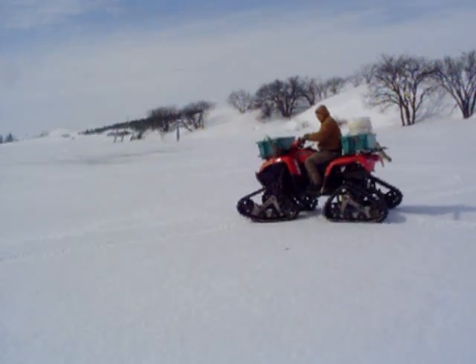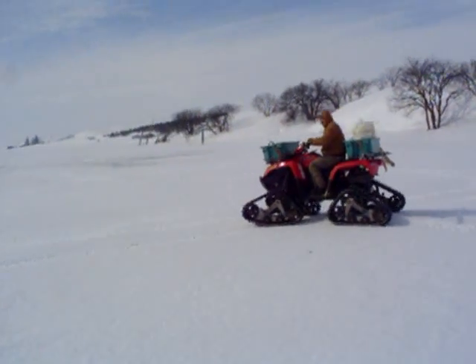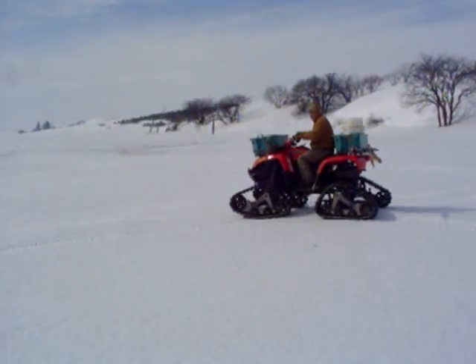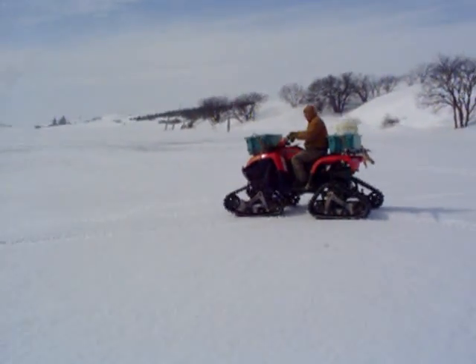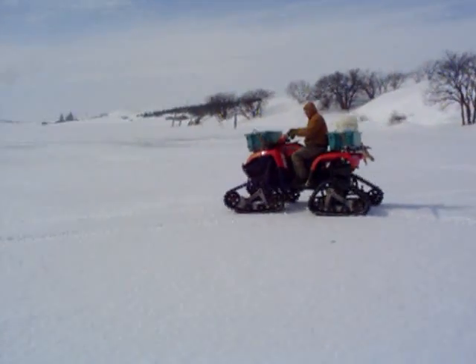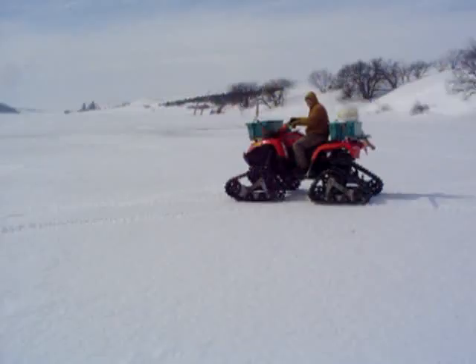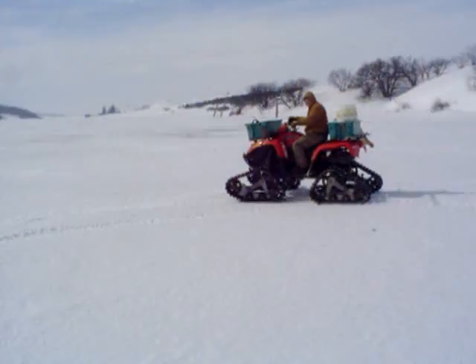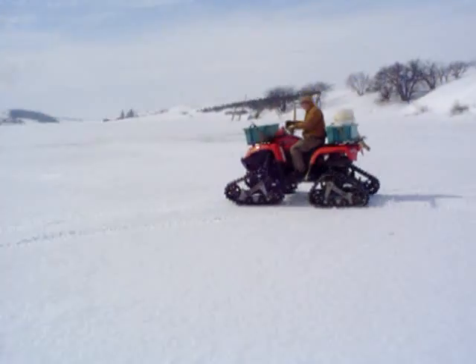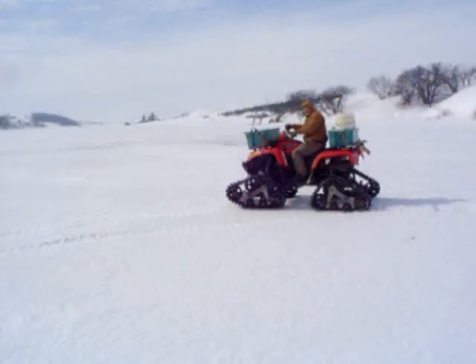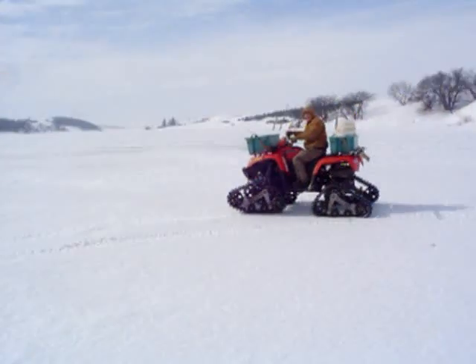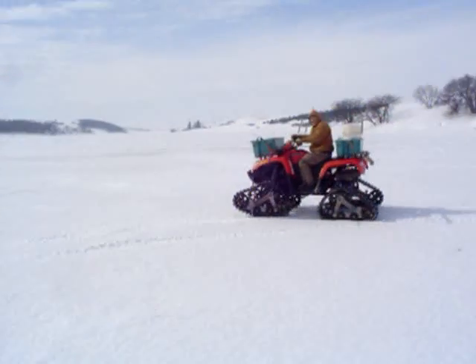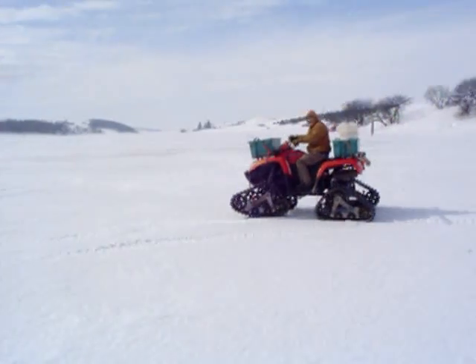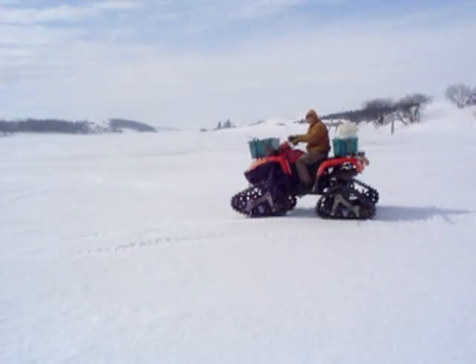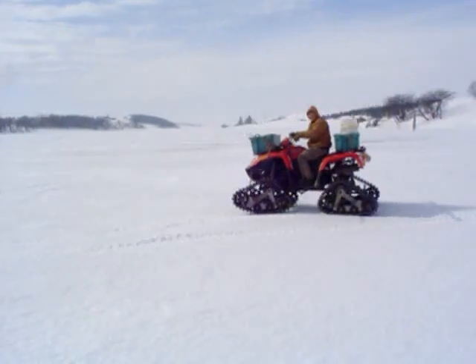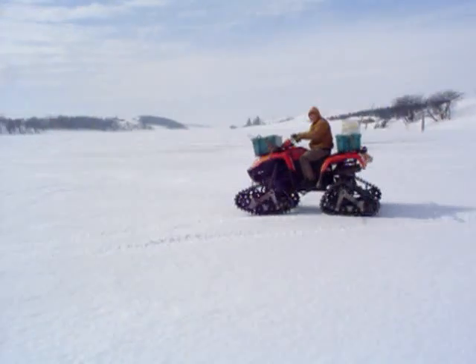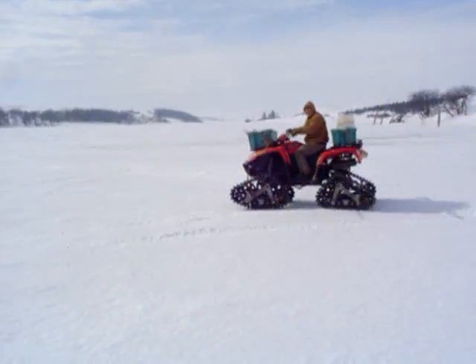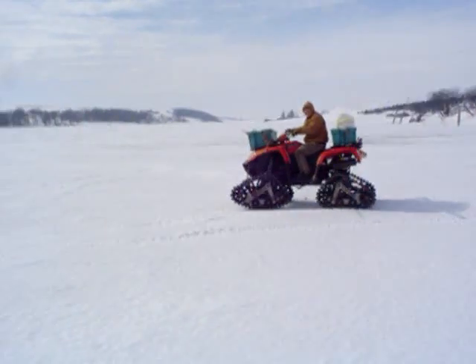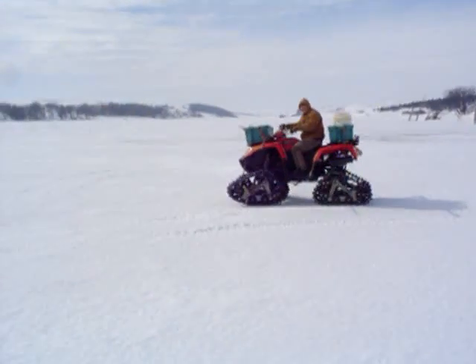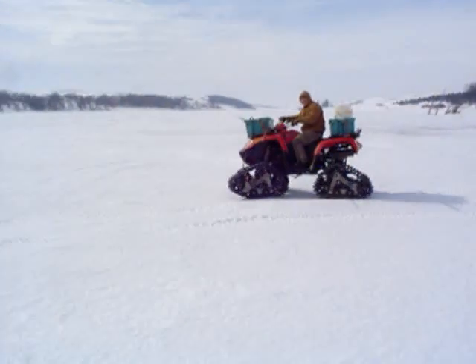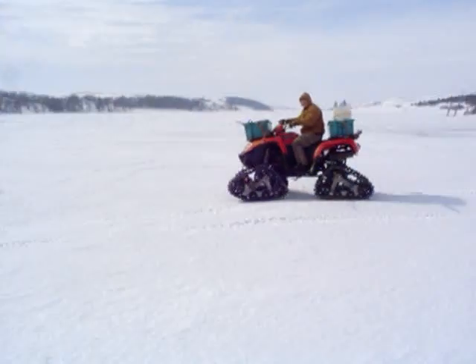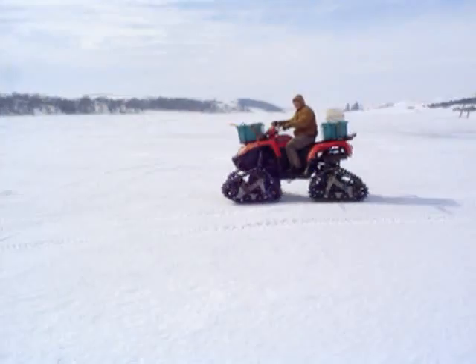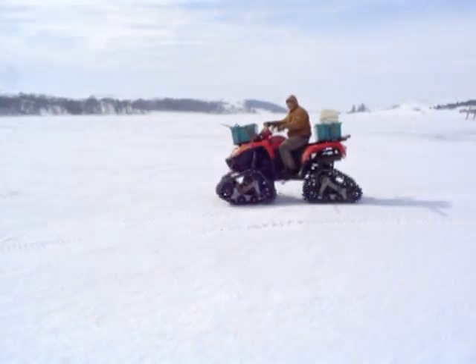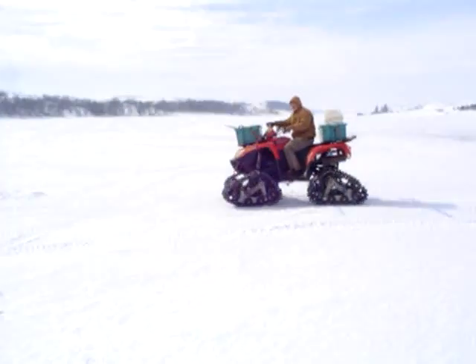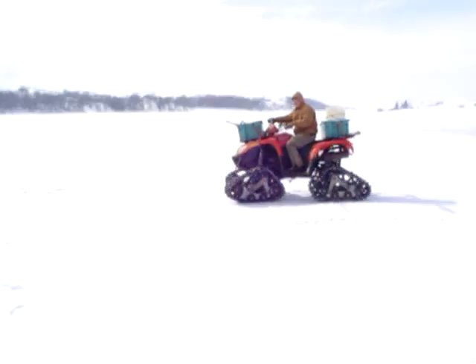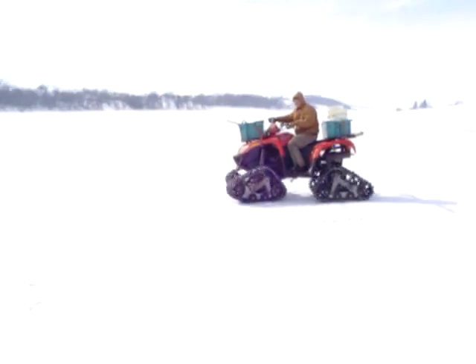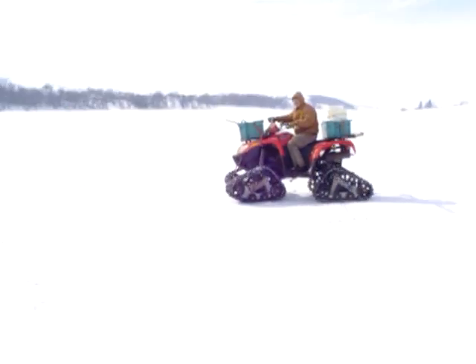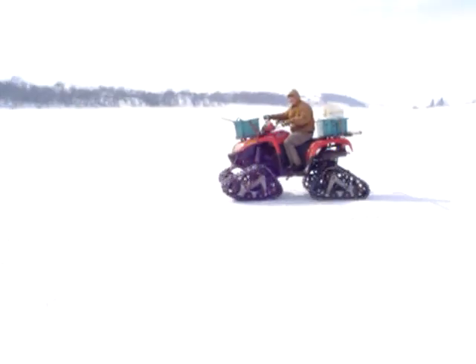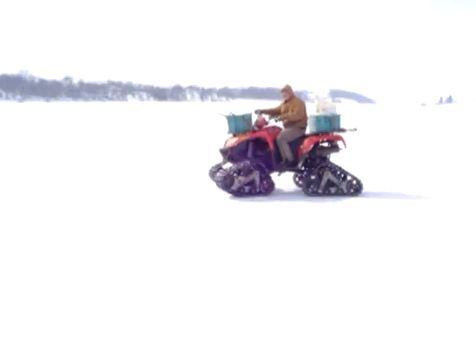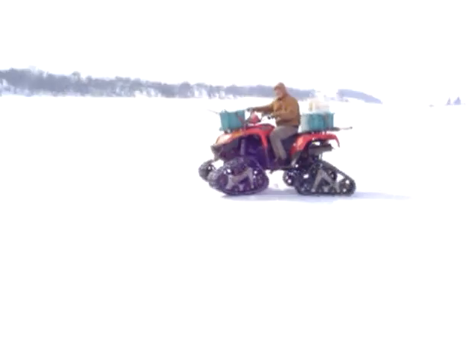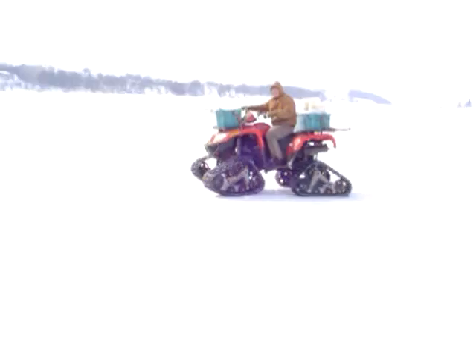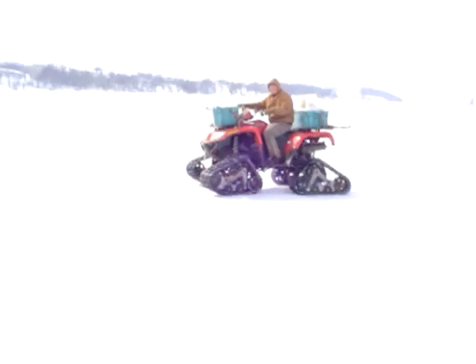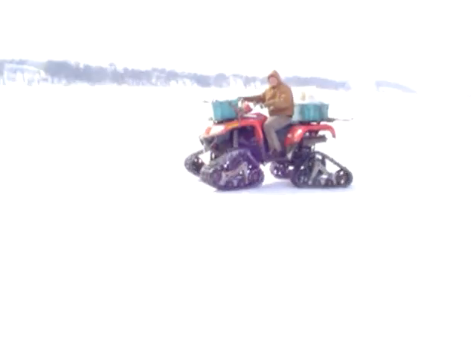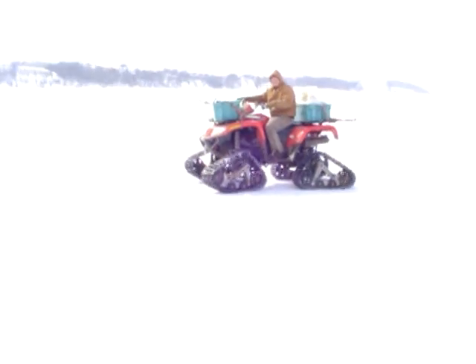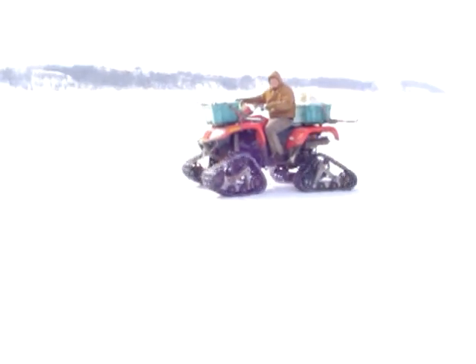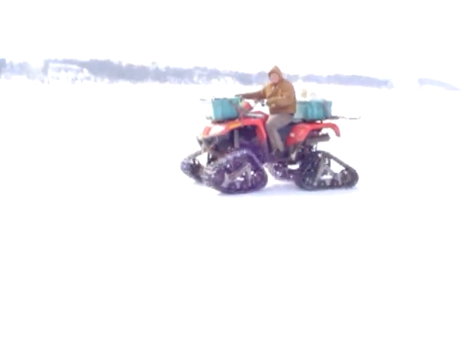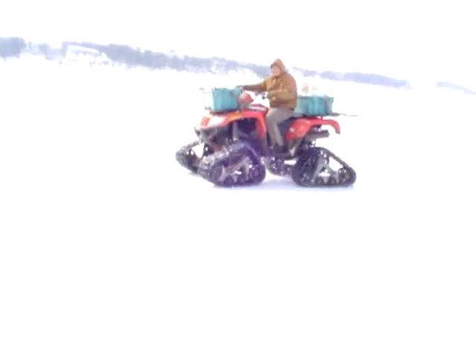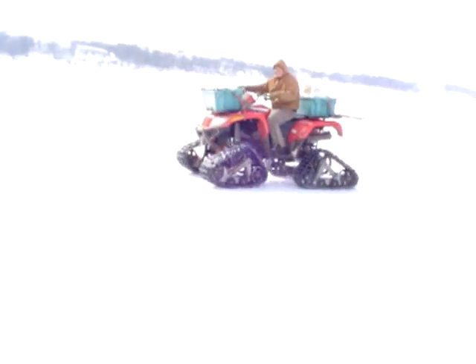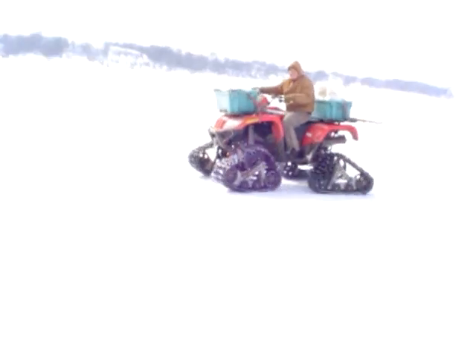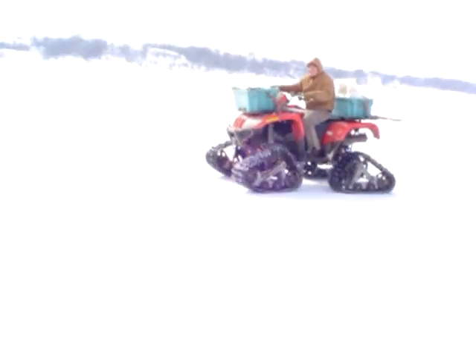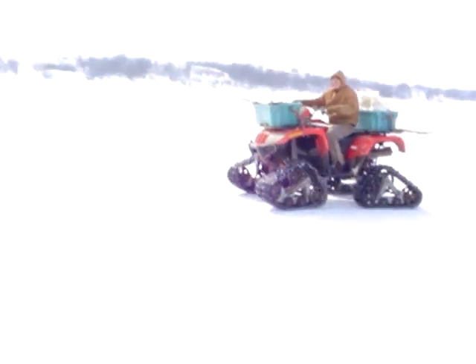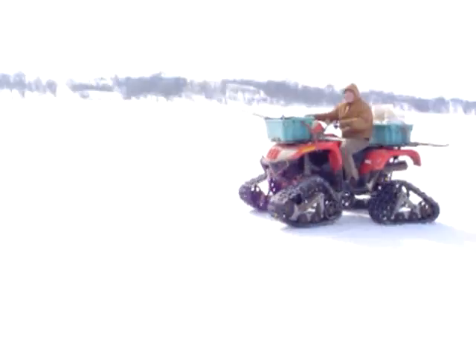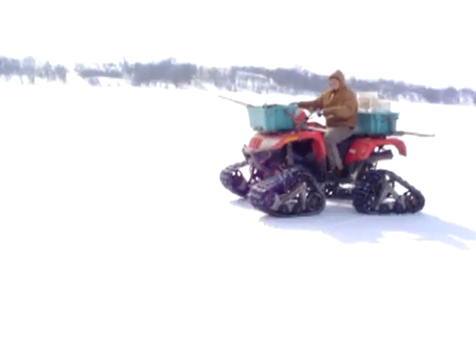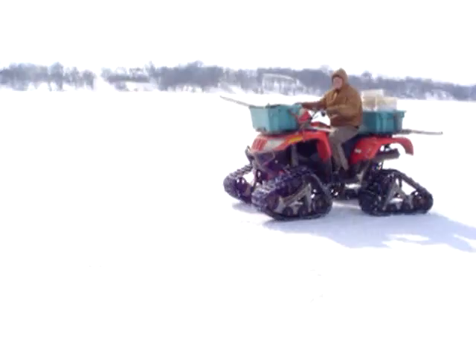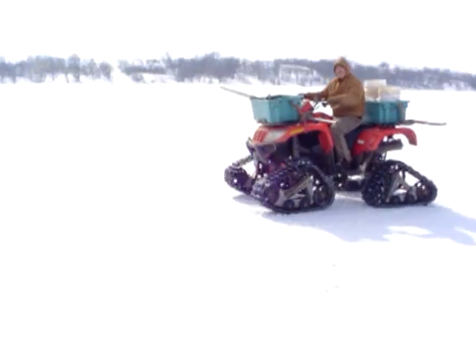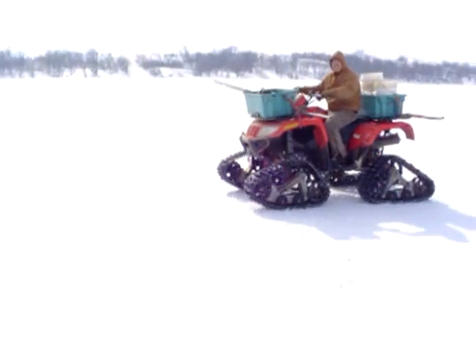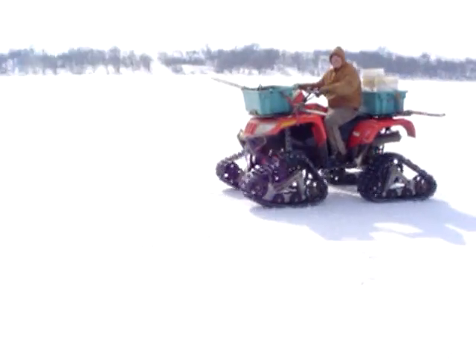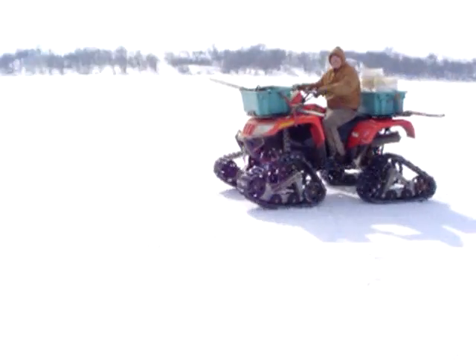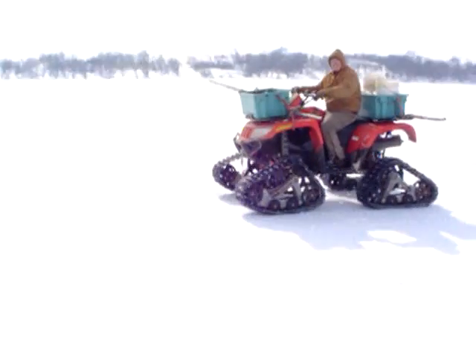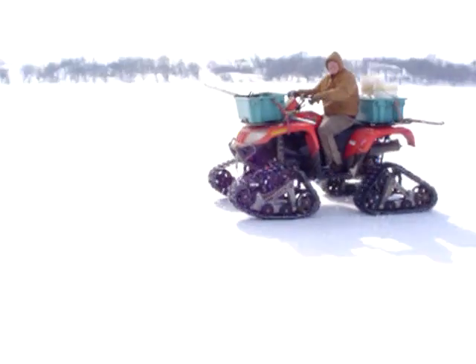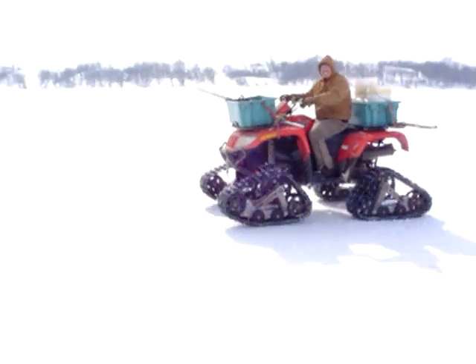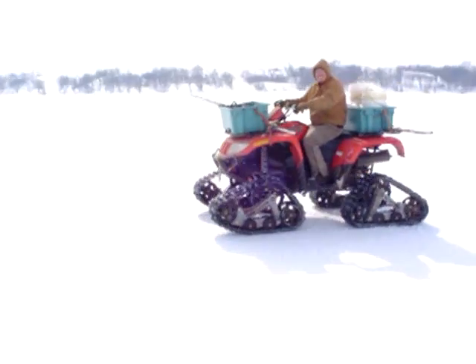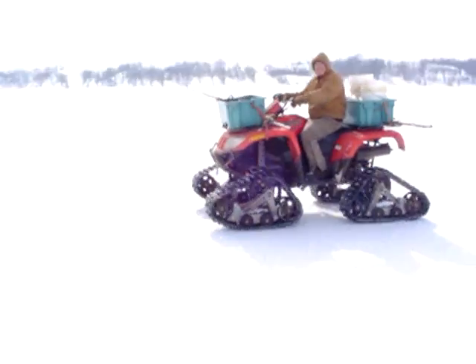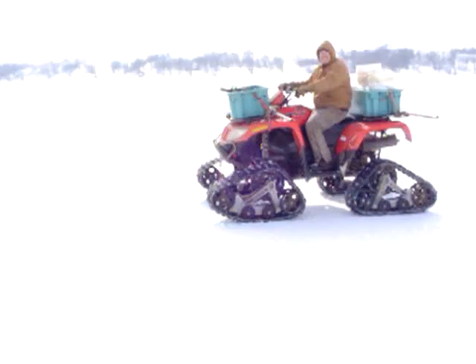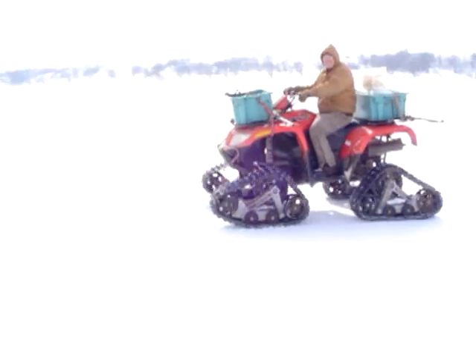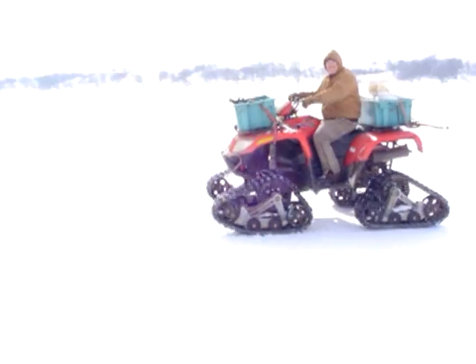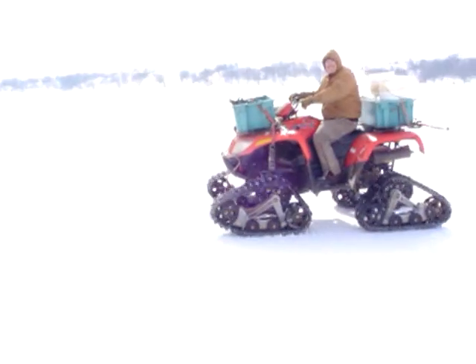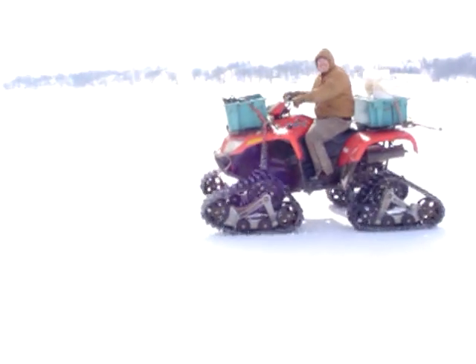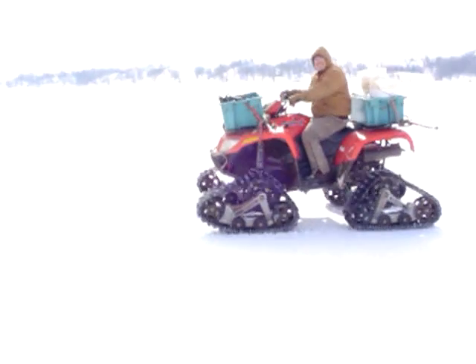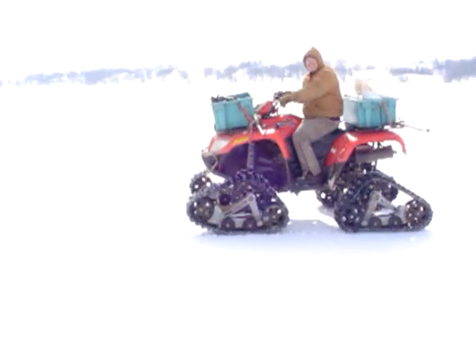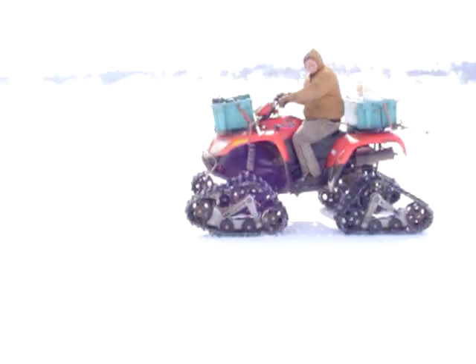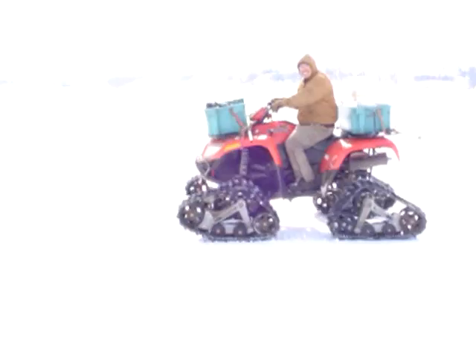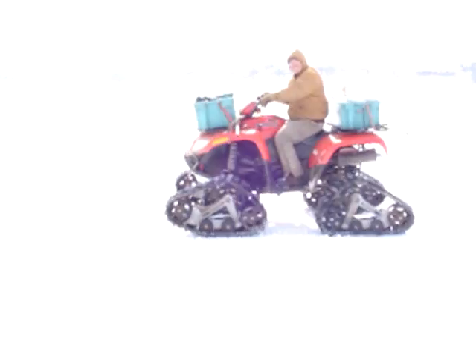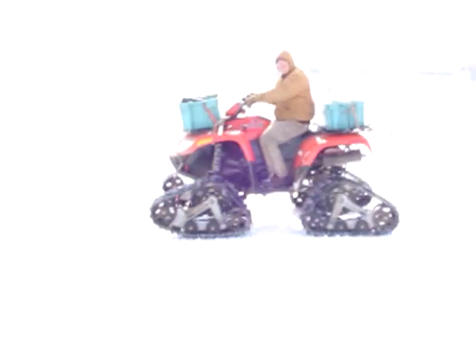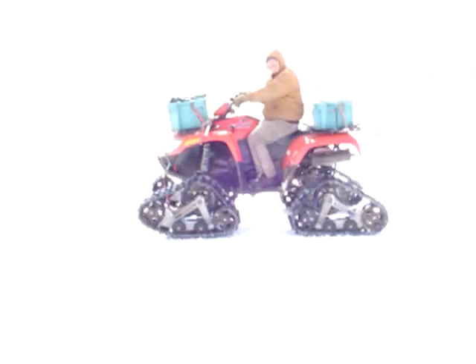I traded our snowmobile off on those tracks. They were $4,000 just for the tracks.